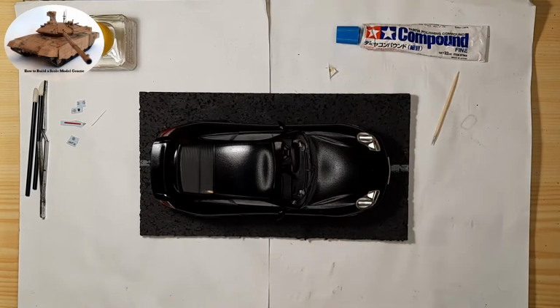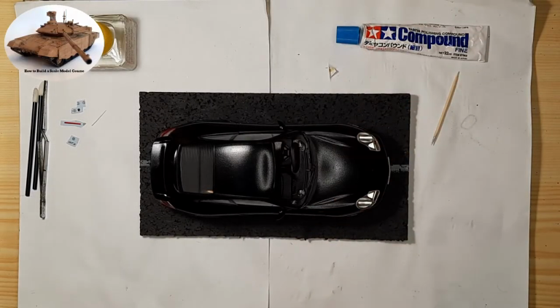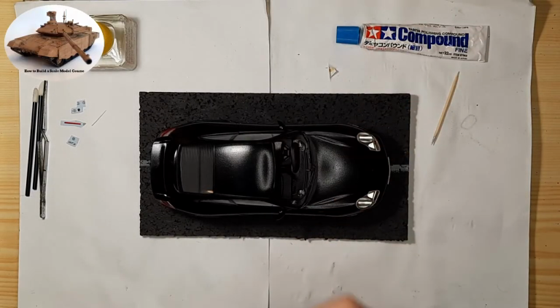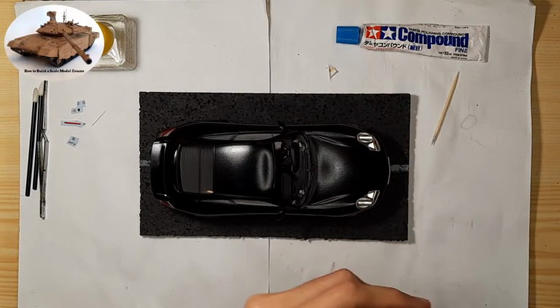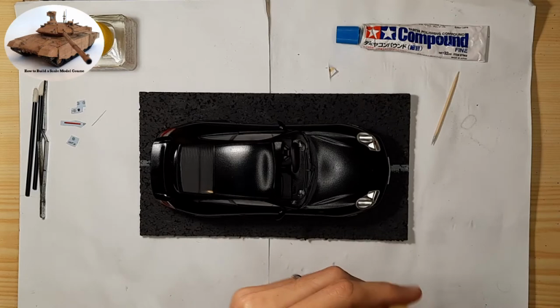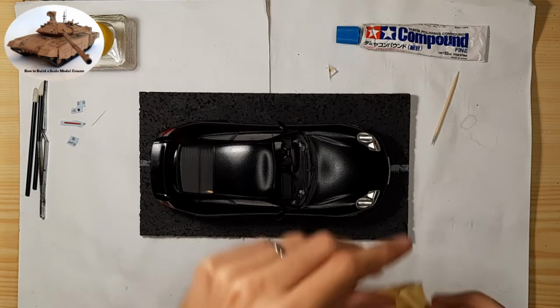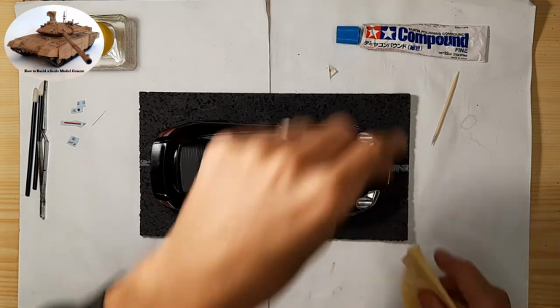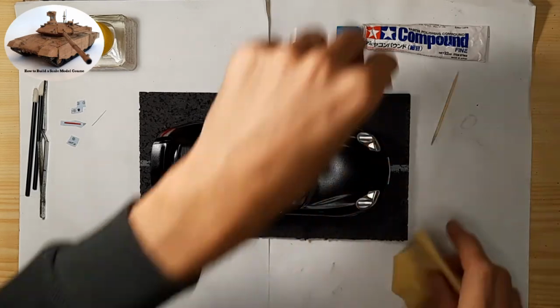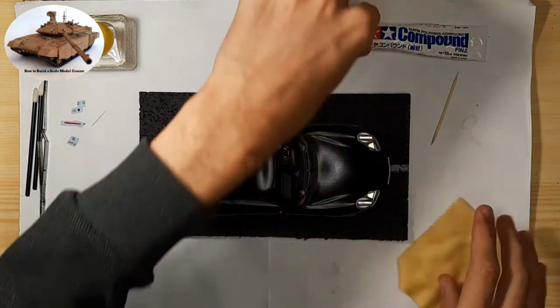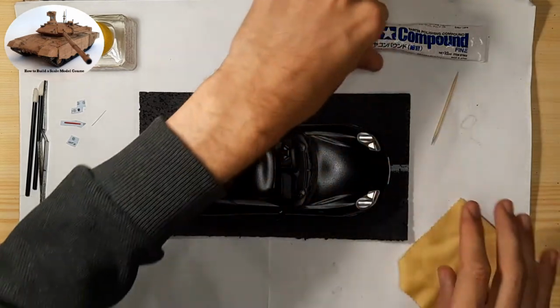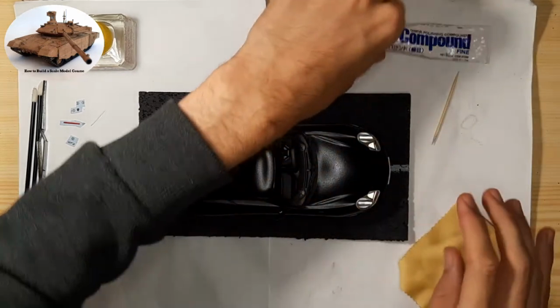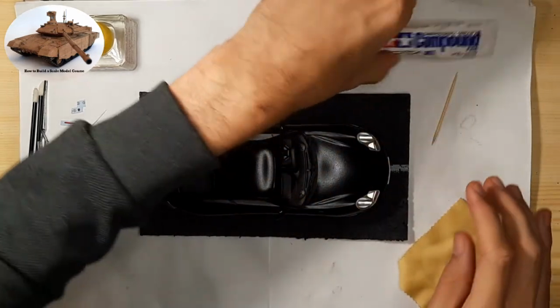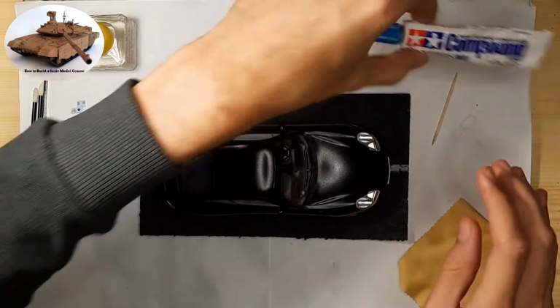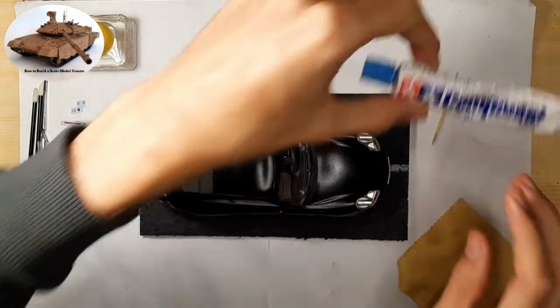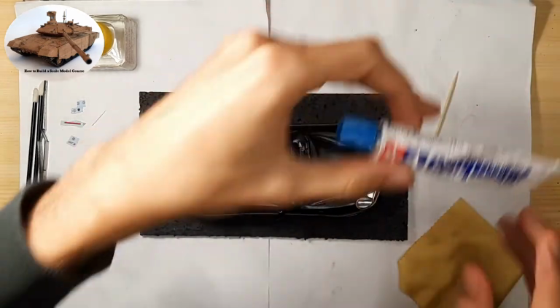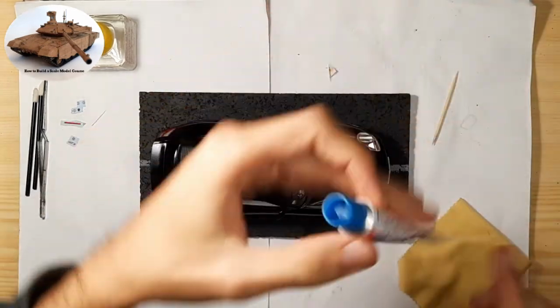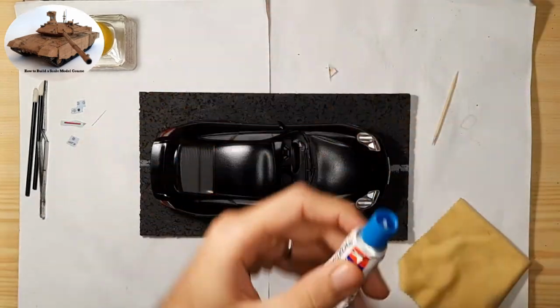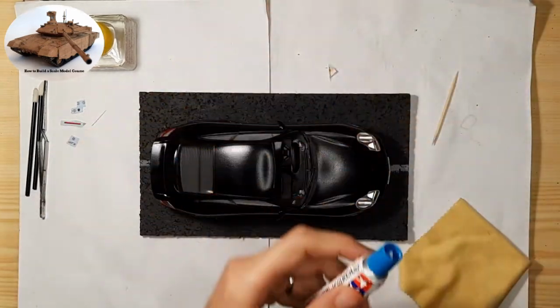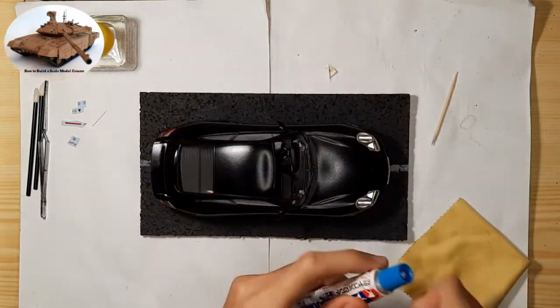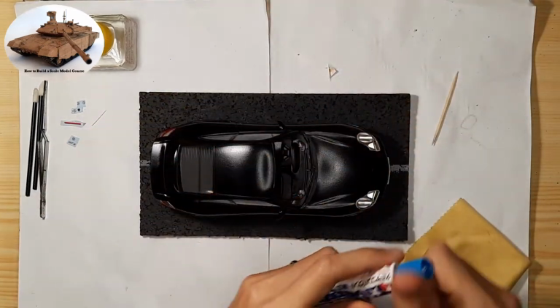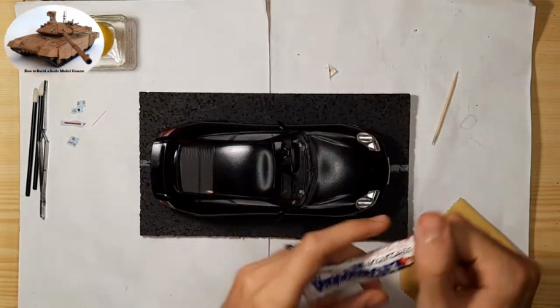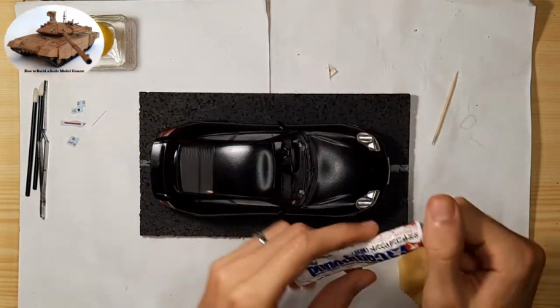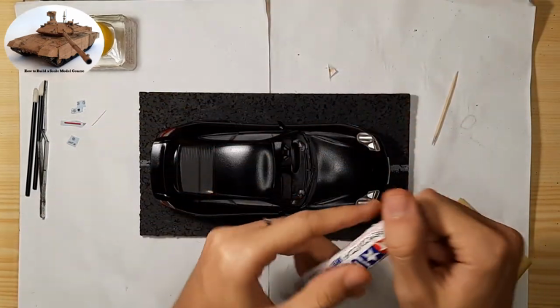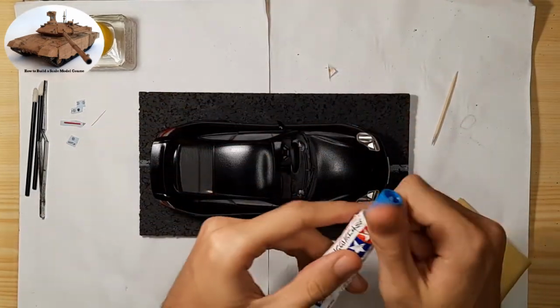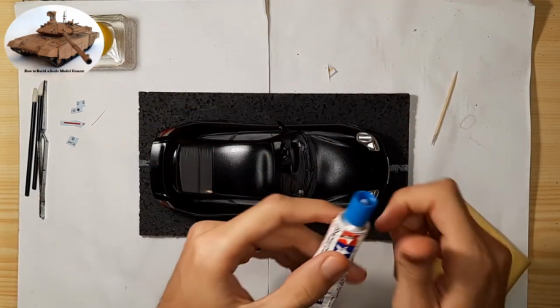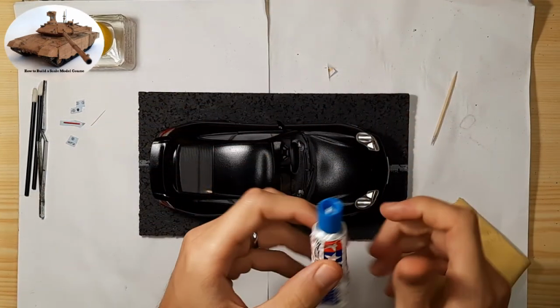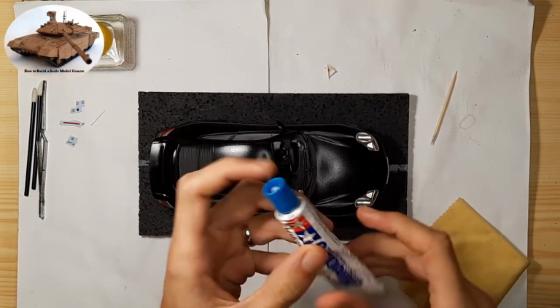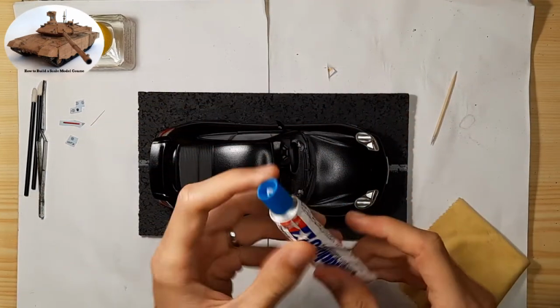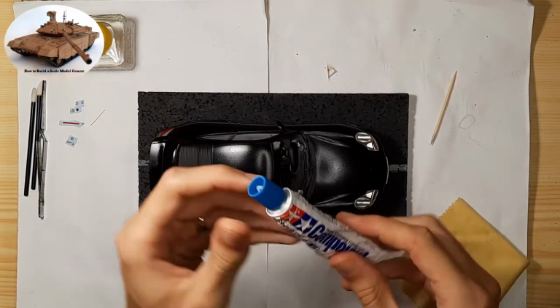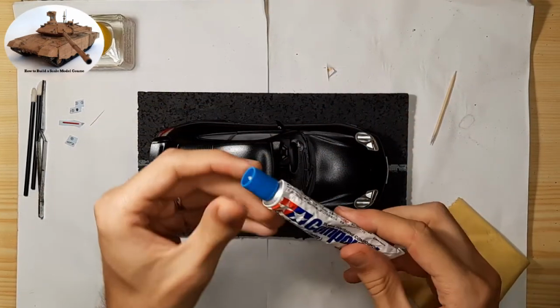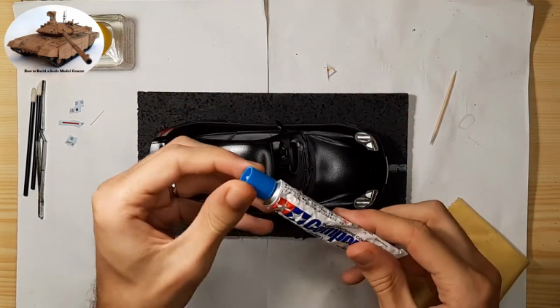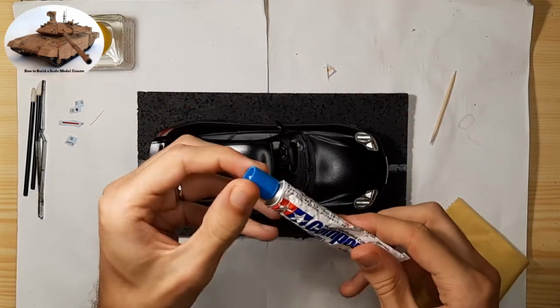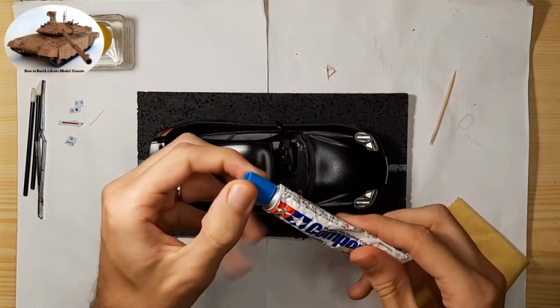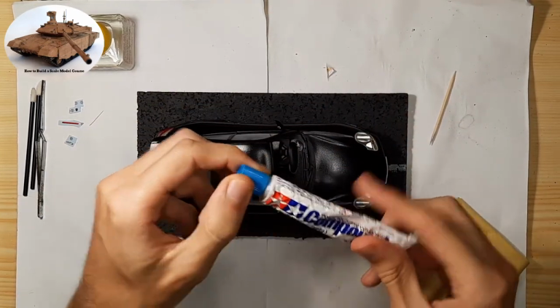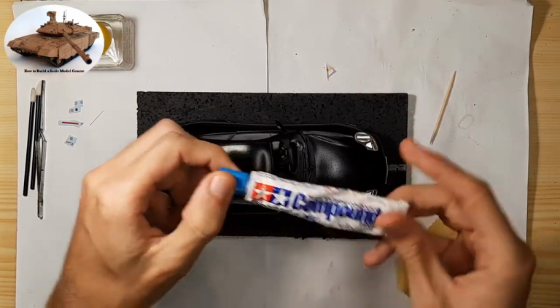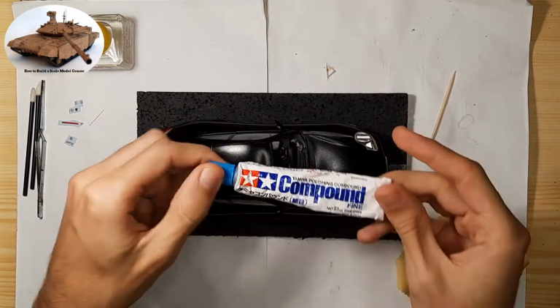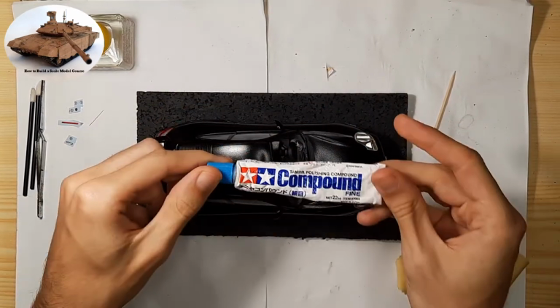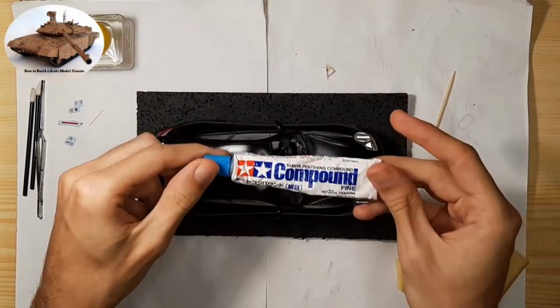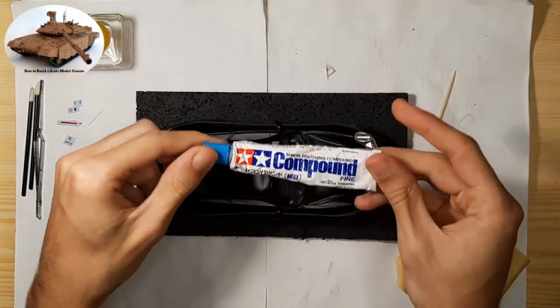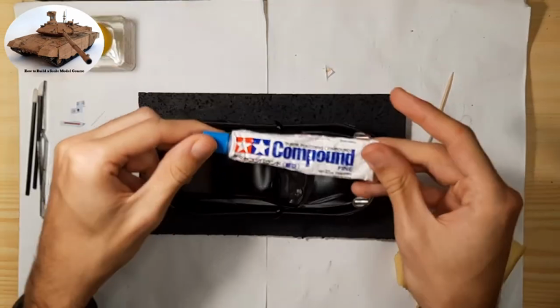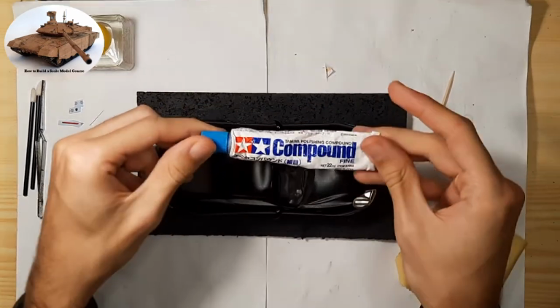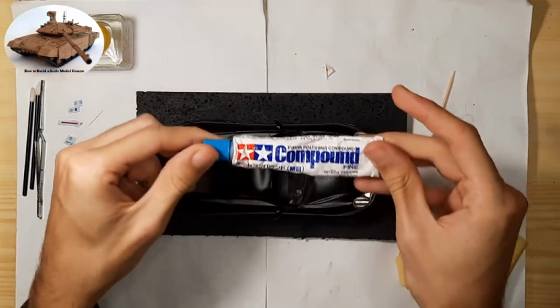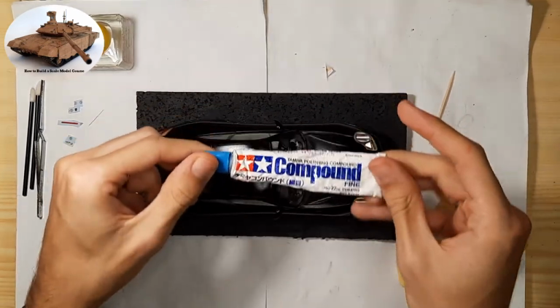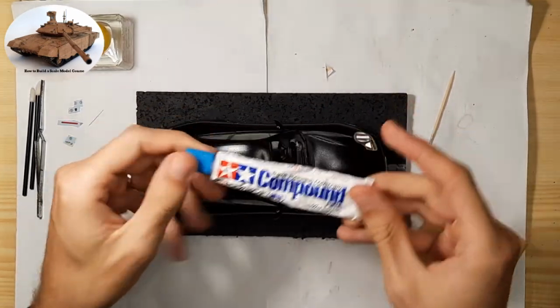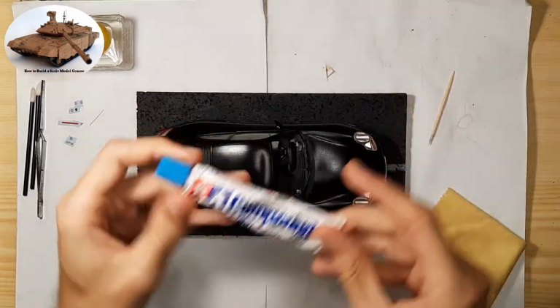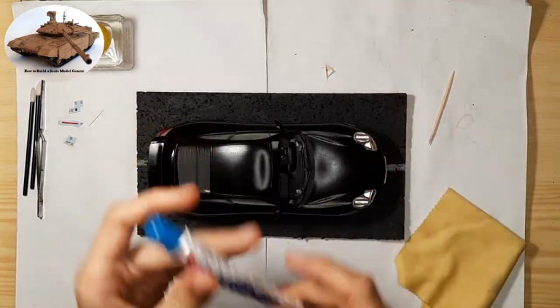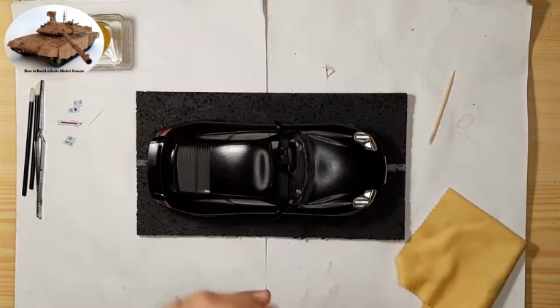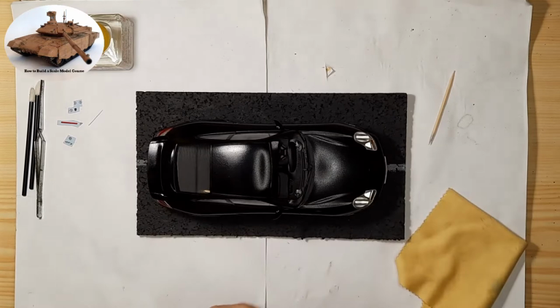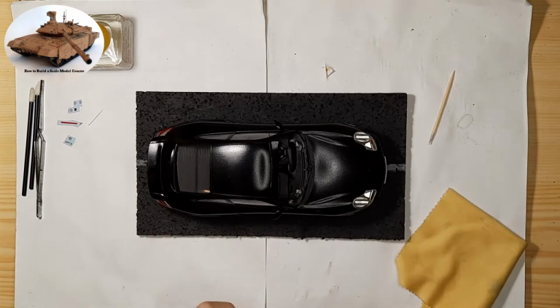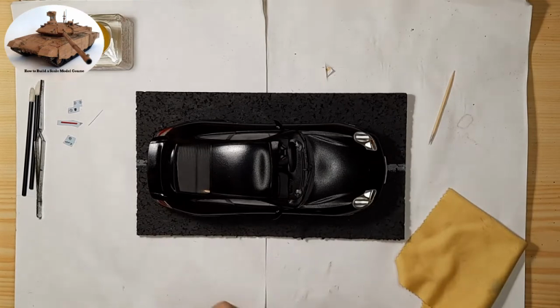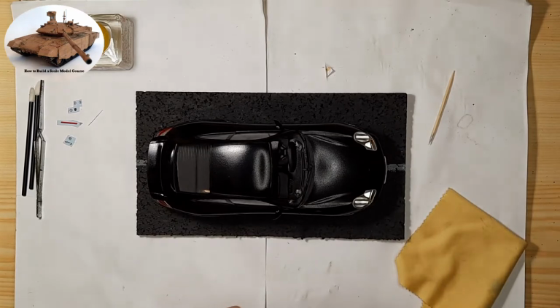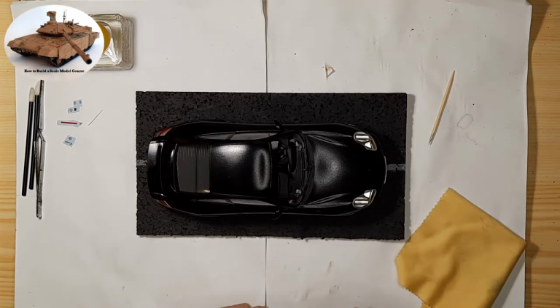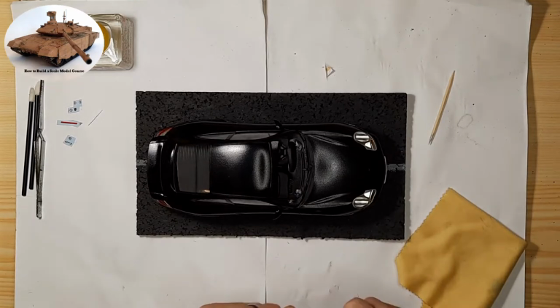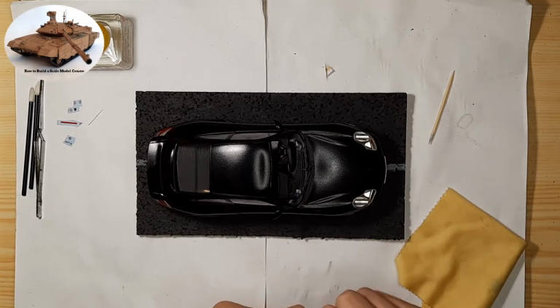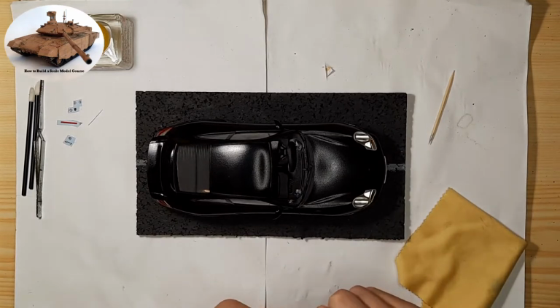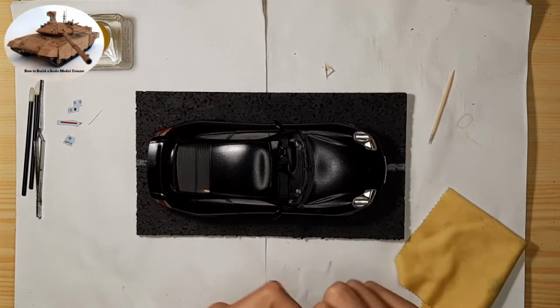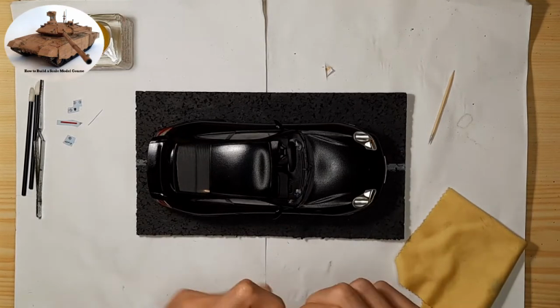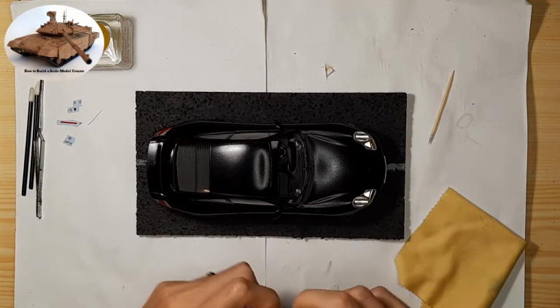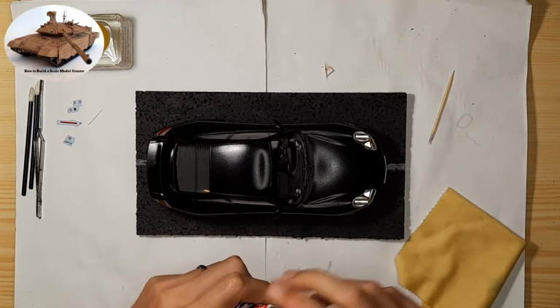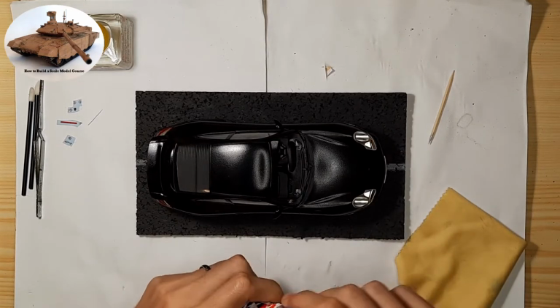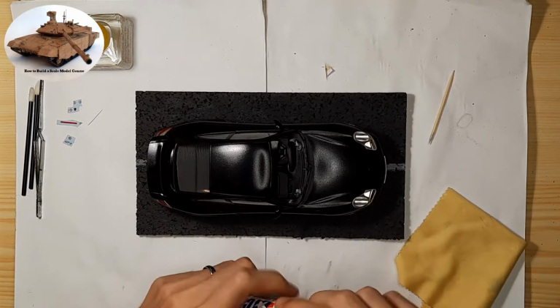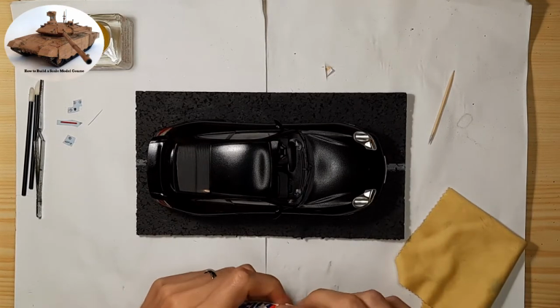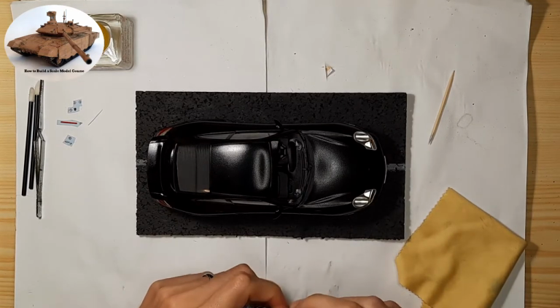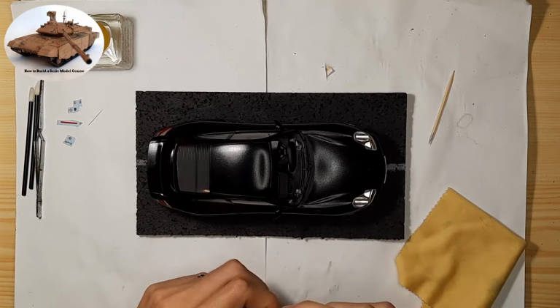Surface finish of the scale model, including polishing. After painting and applying decals, it's time for the final coat.